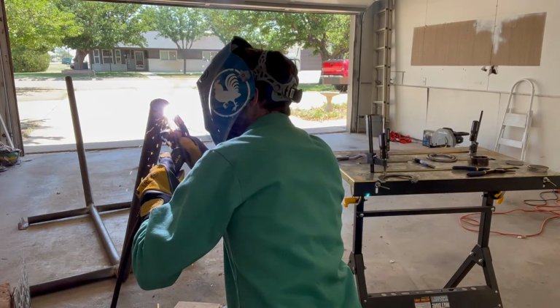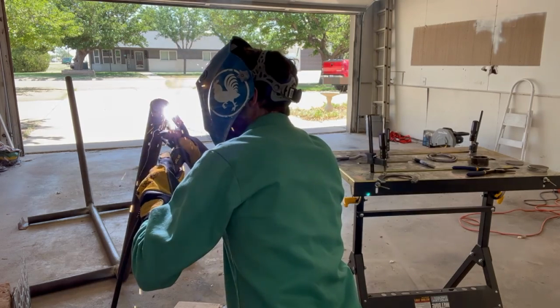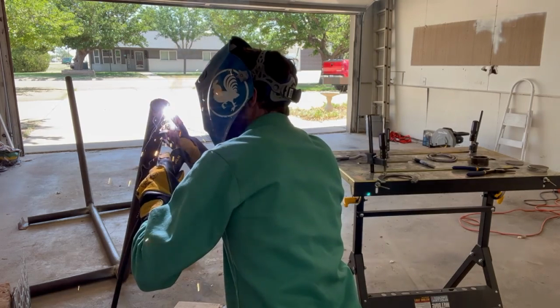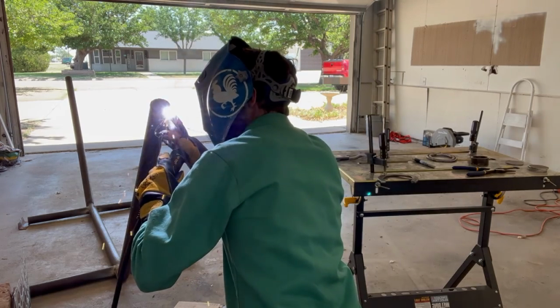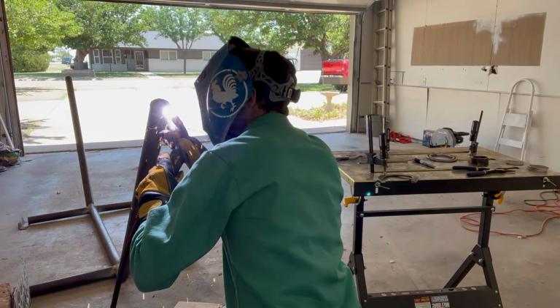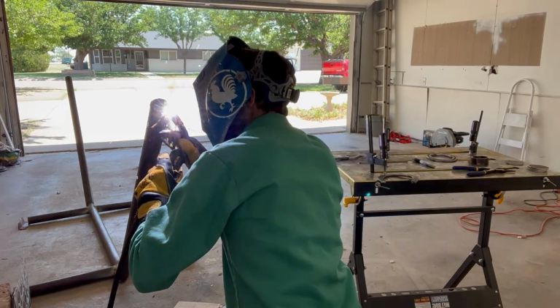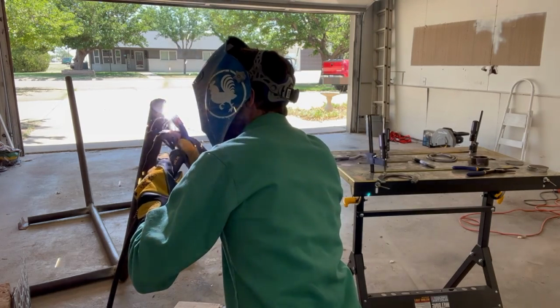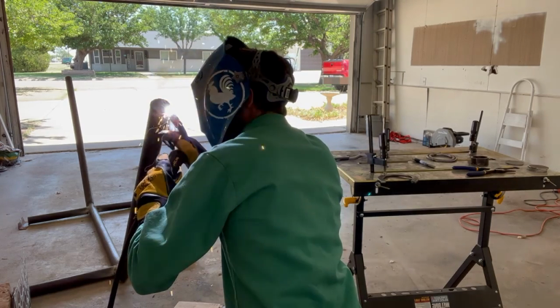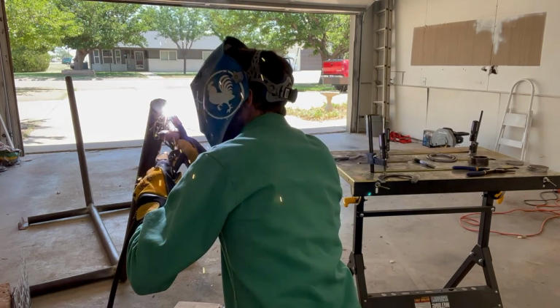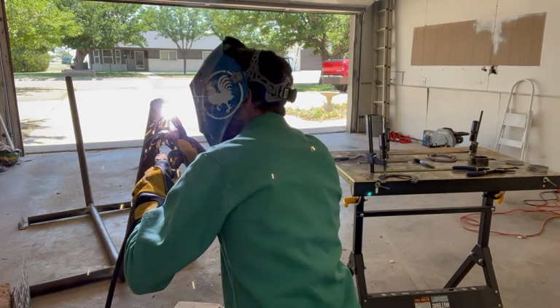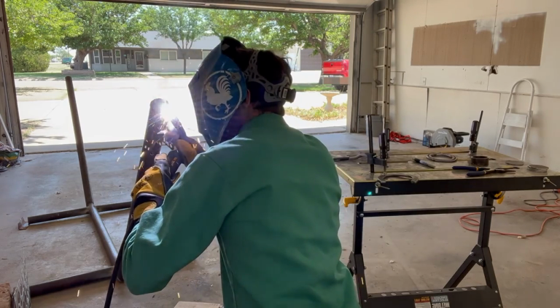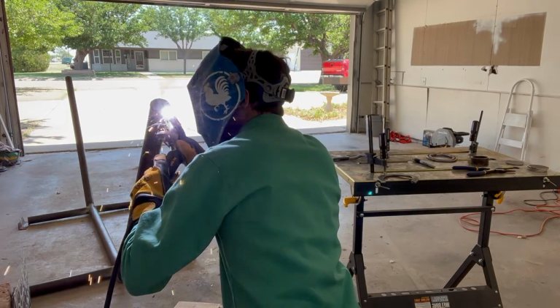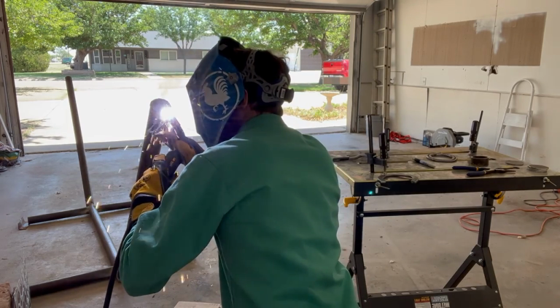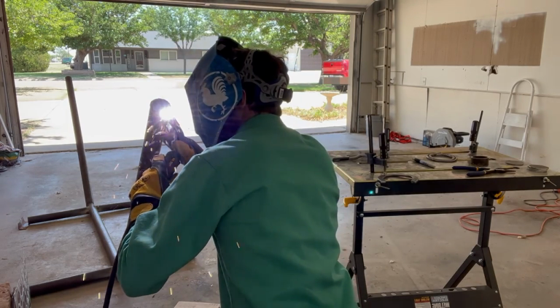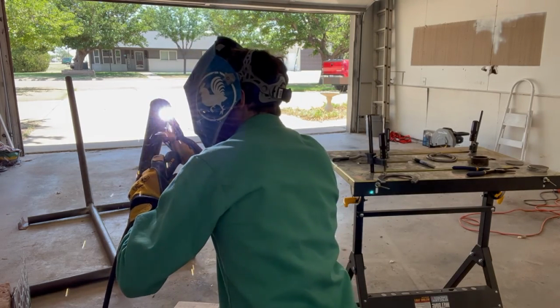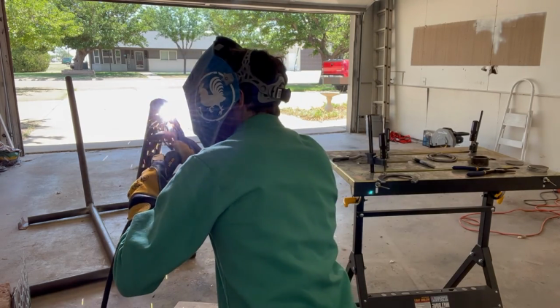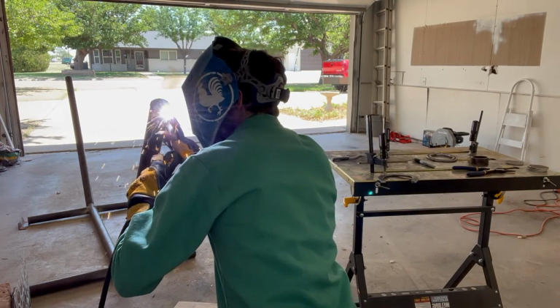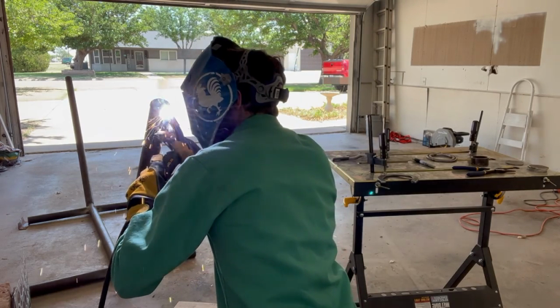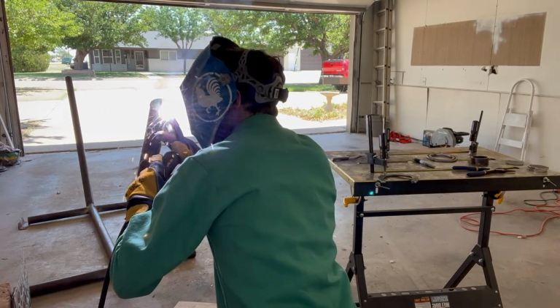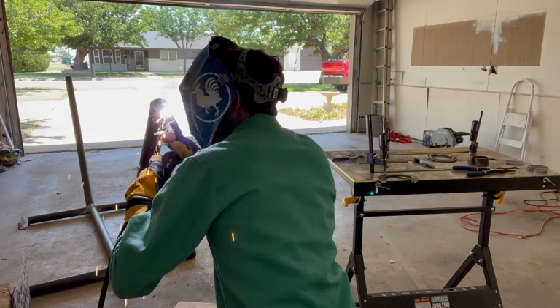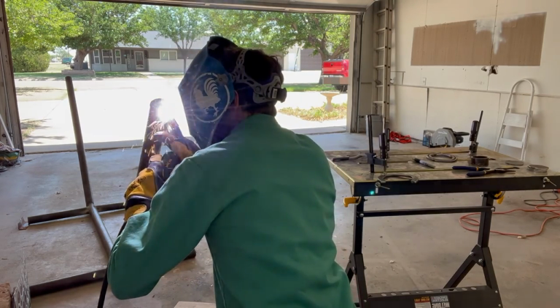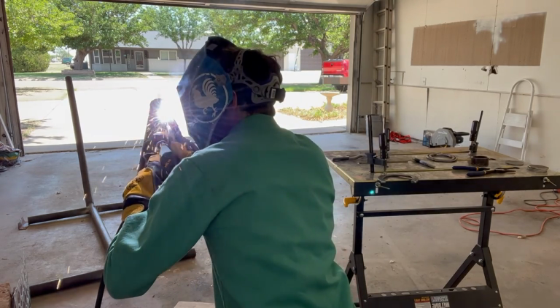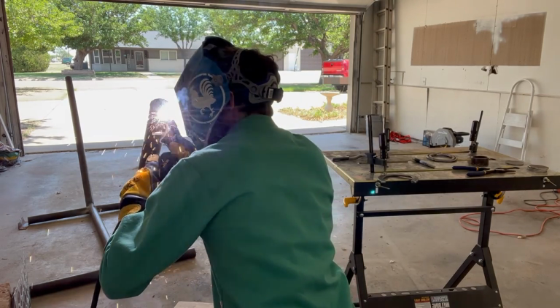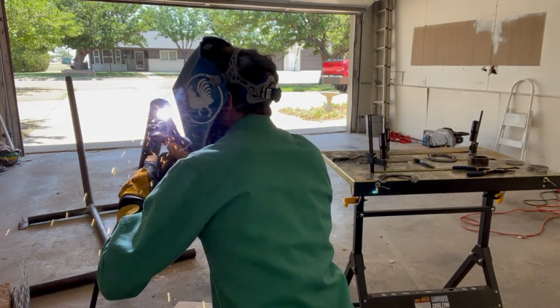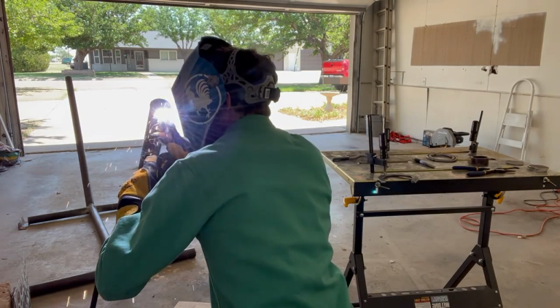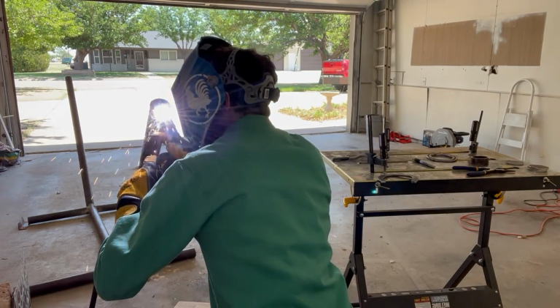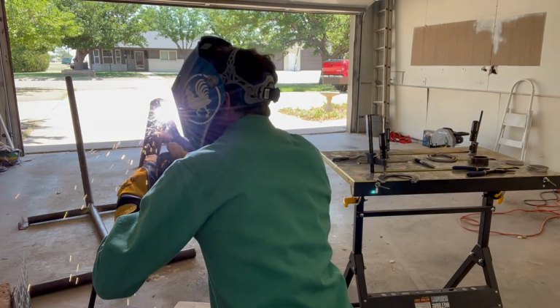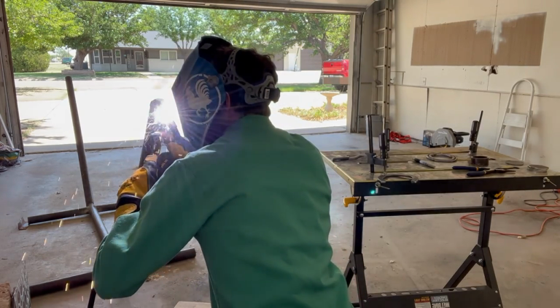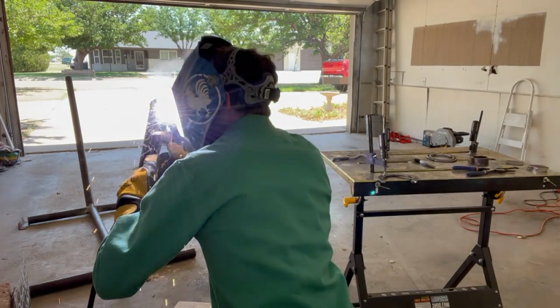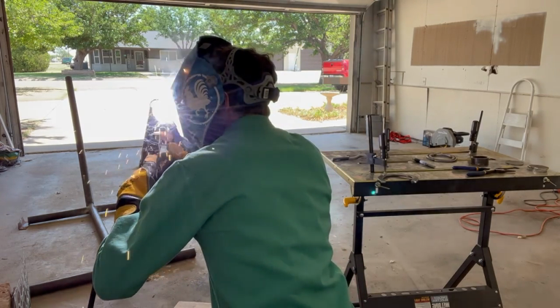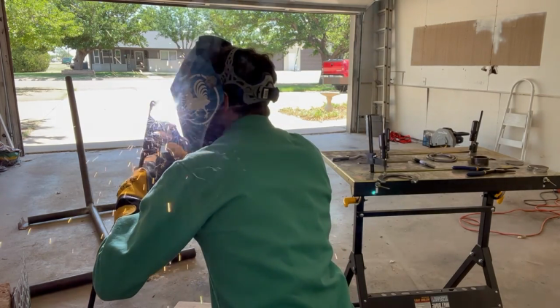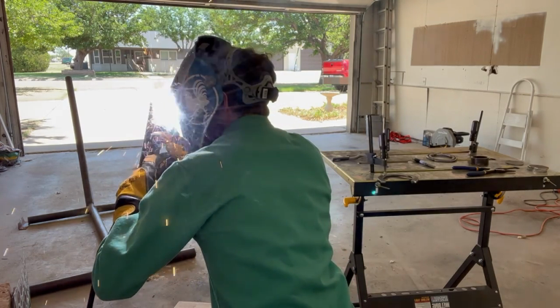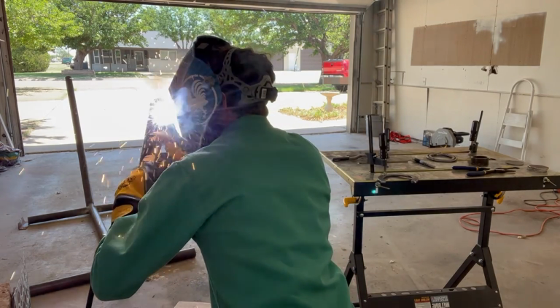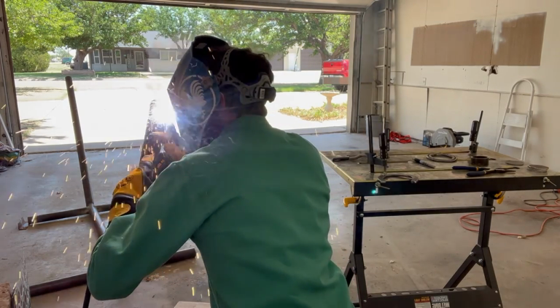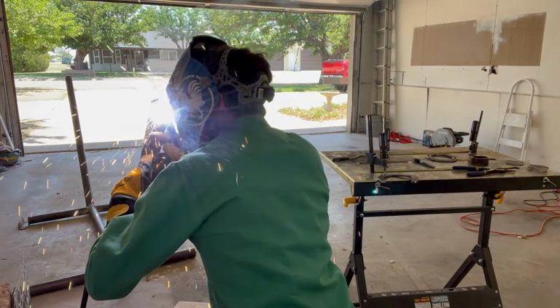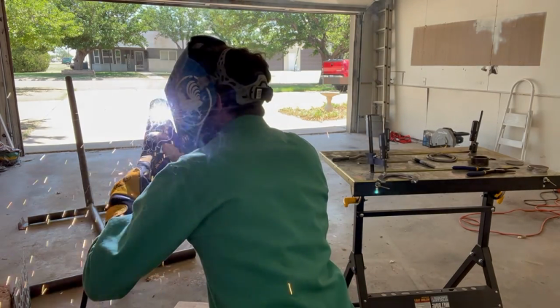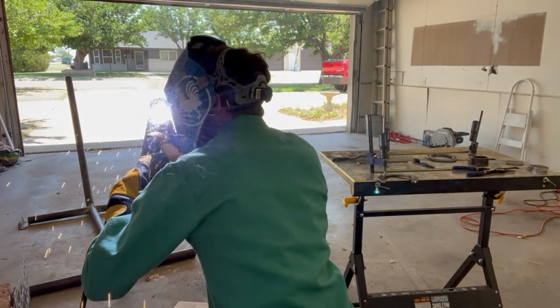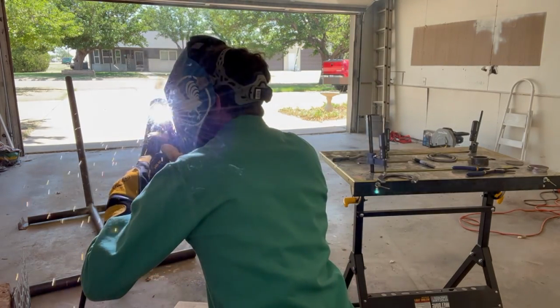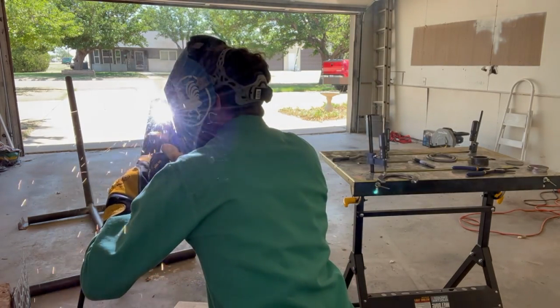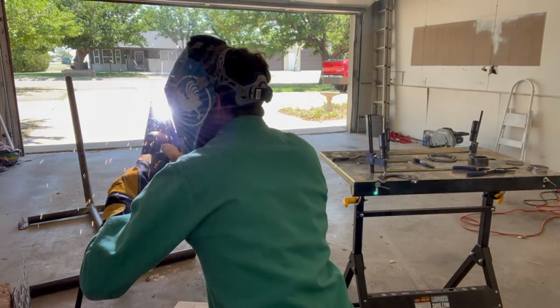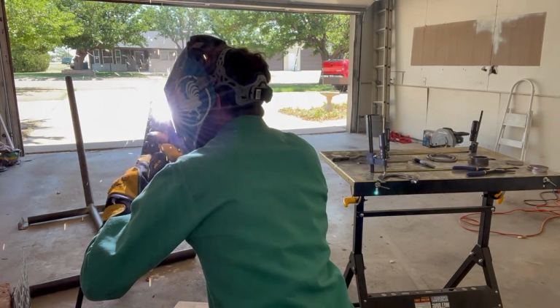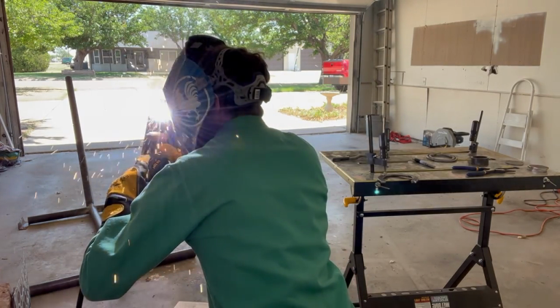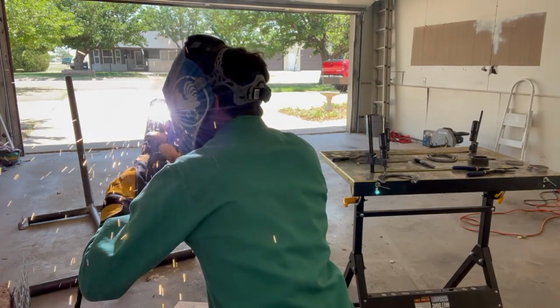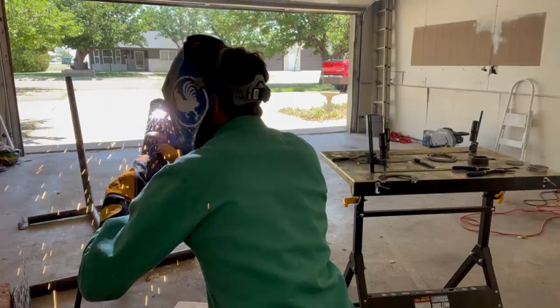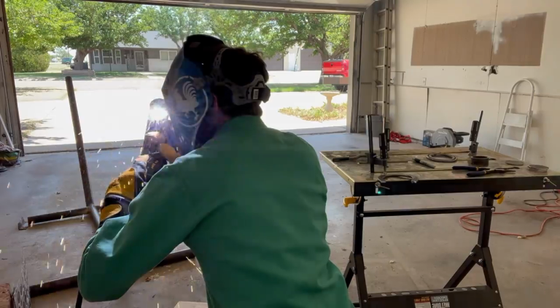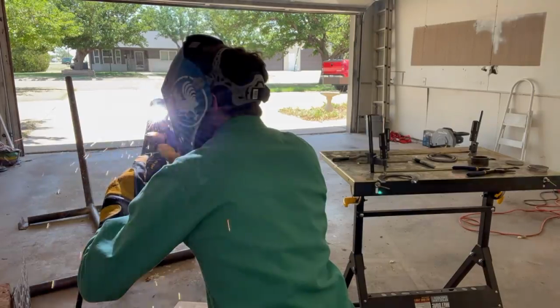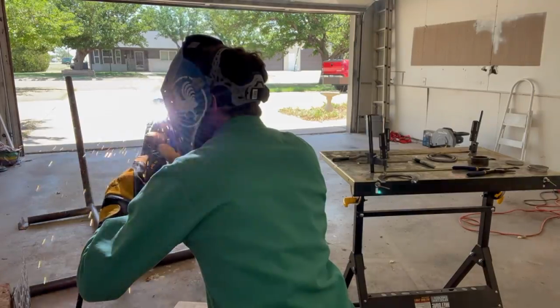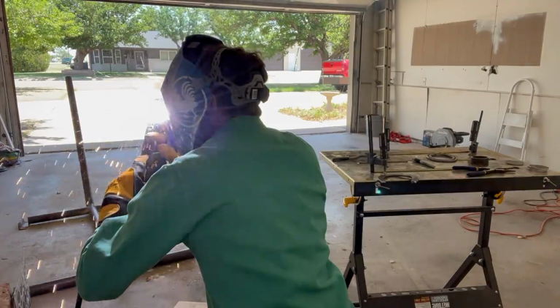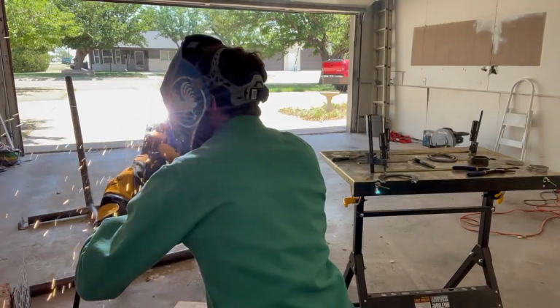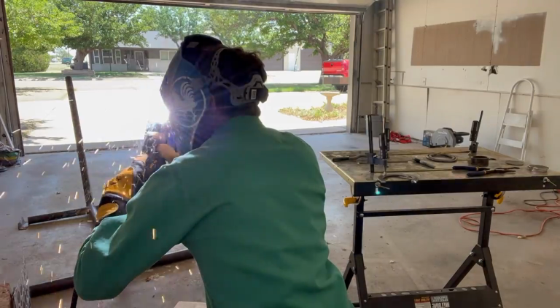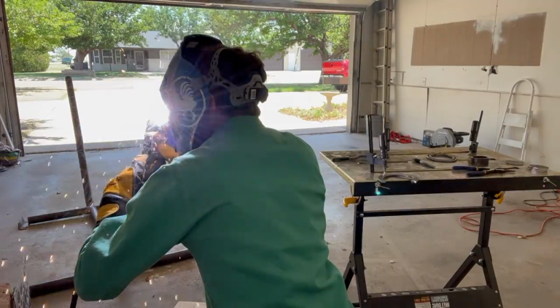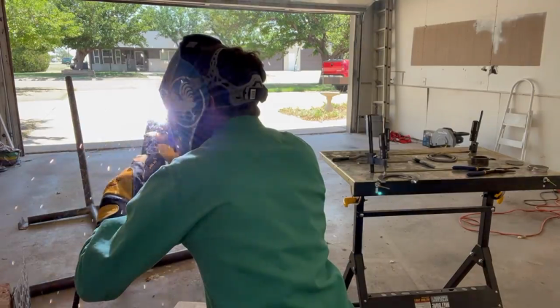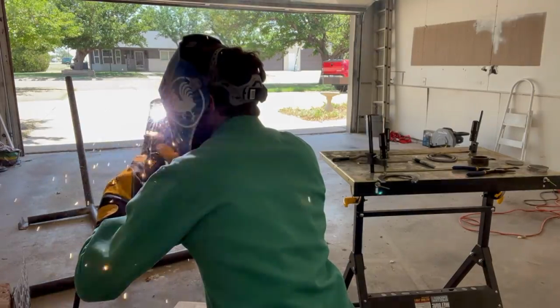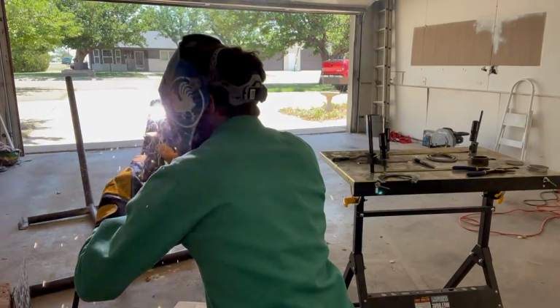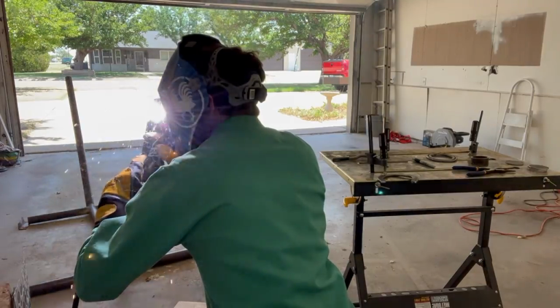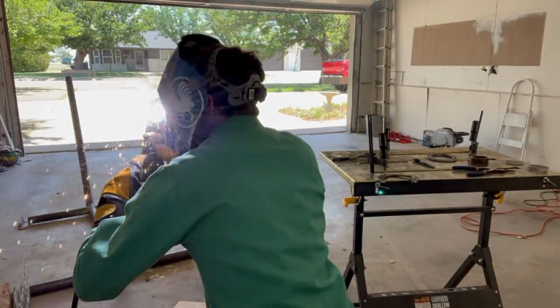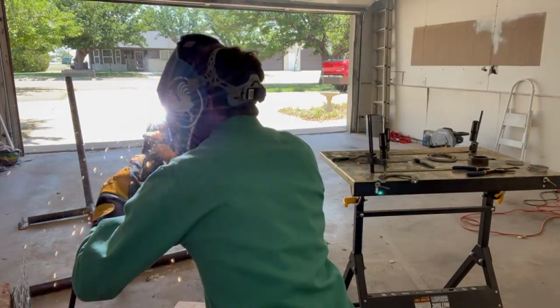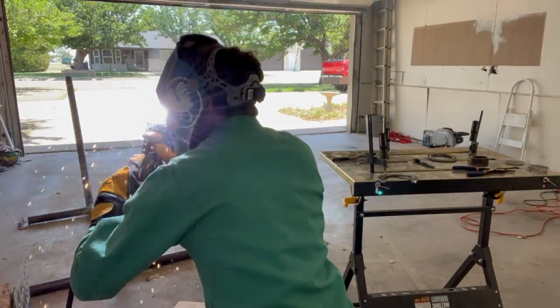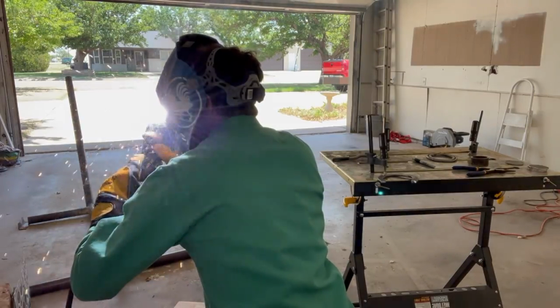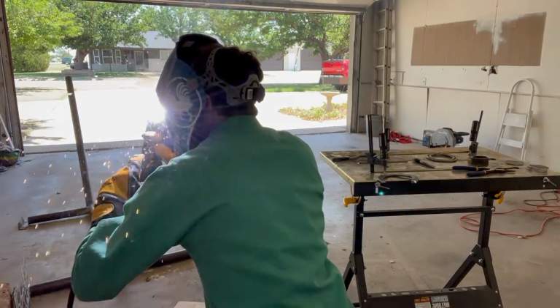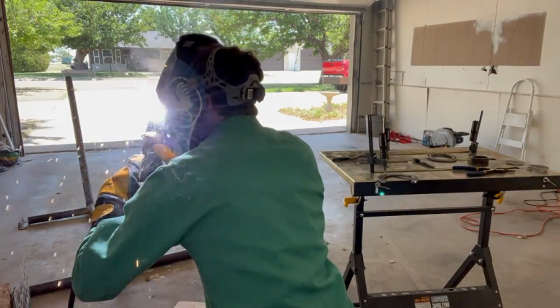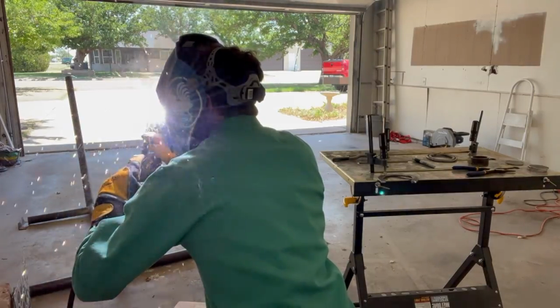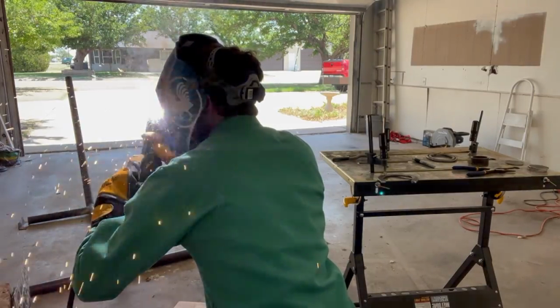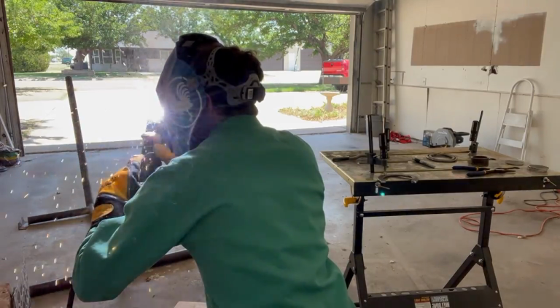Obviously throughout this whole project there's been a ton of welding, so let's just enjoy a montage together.